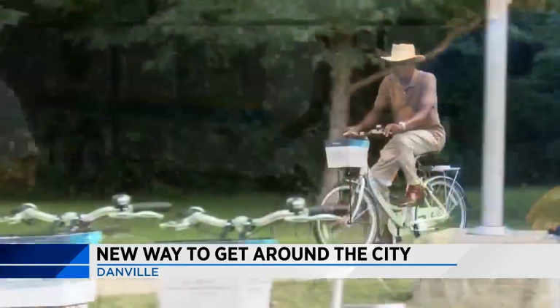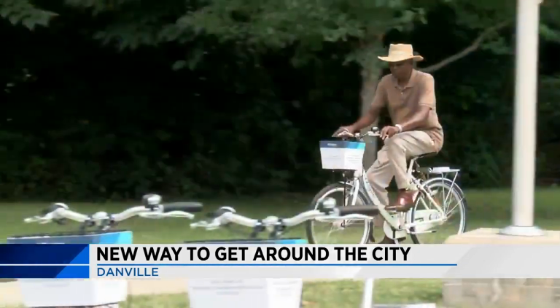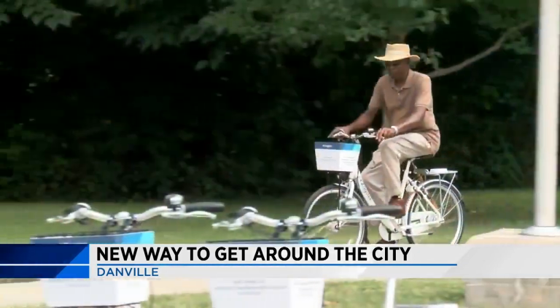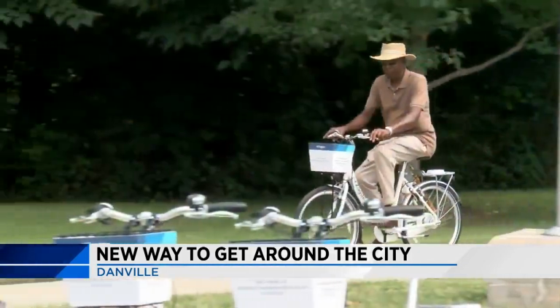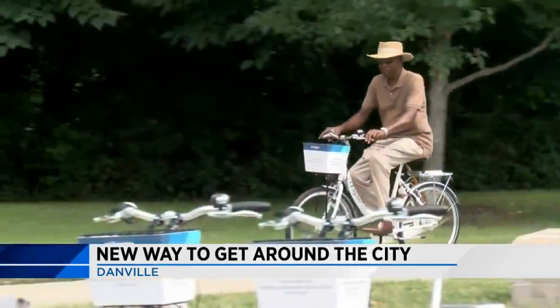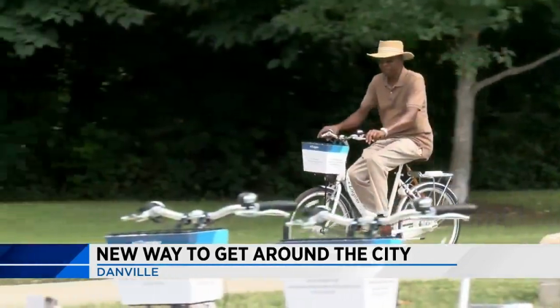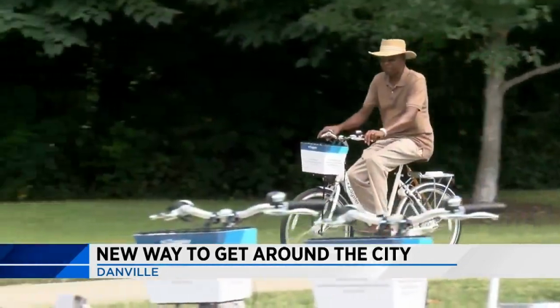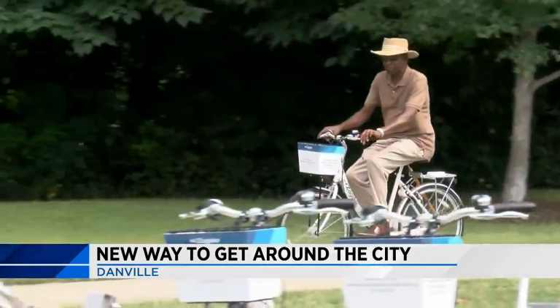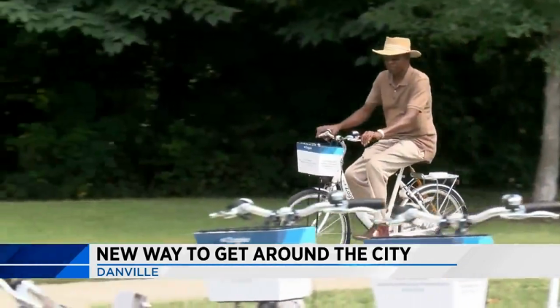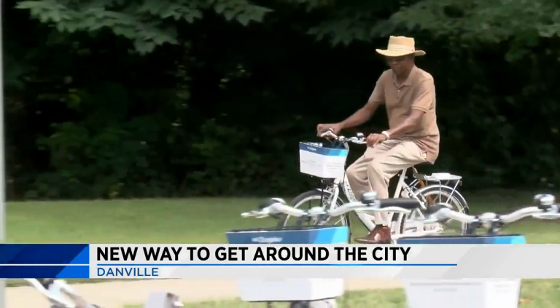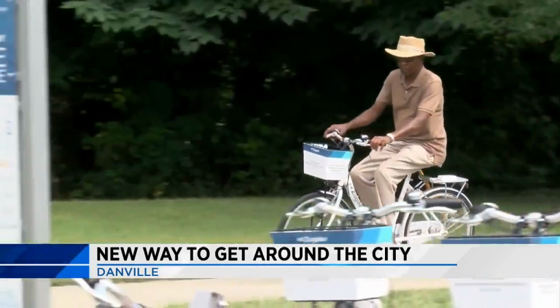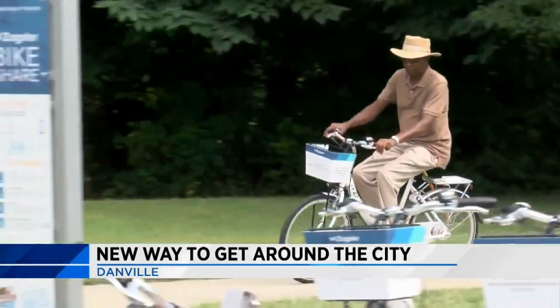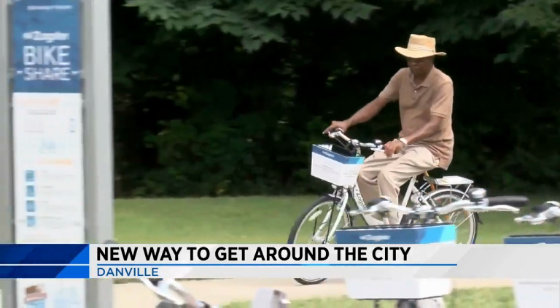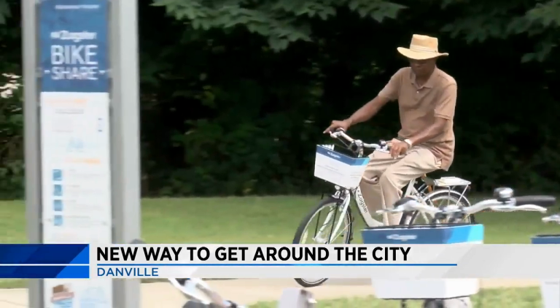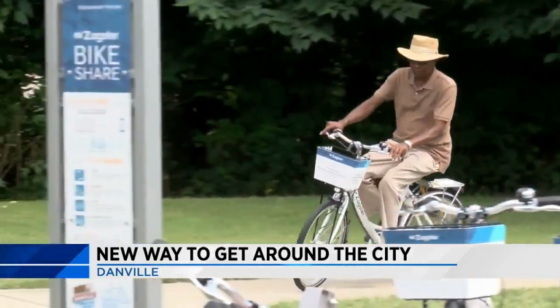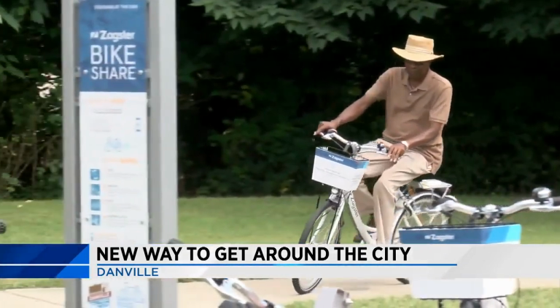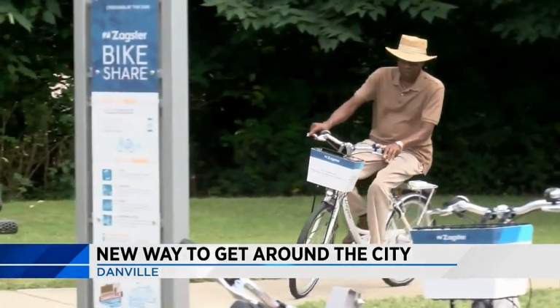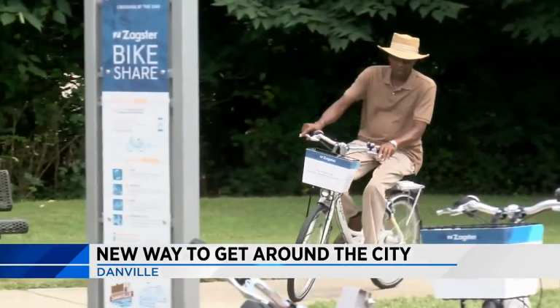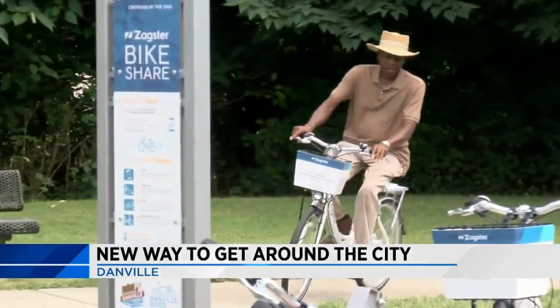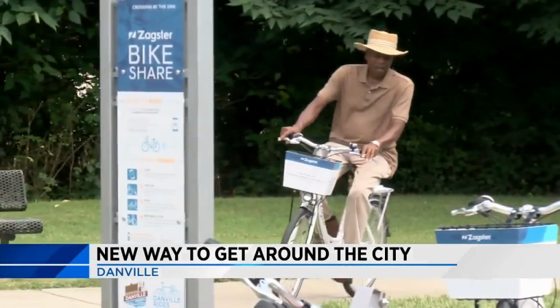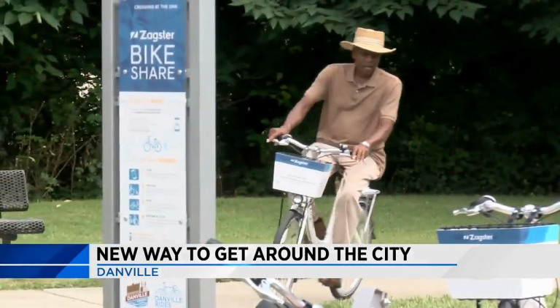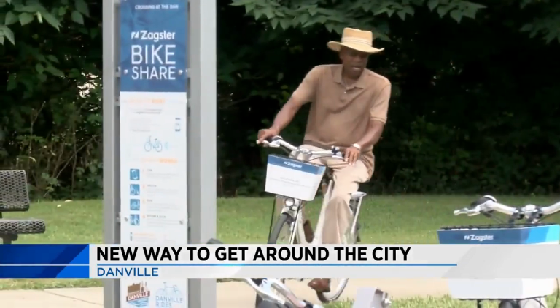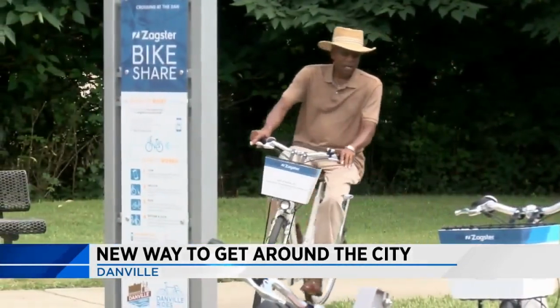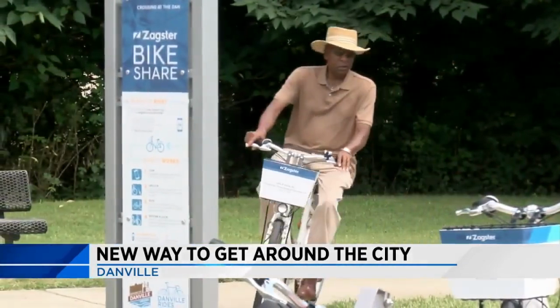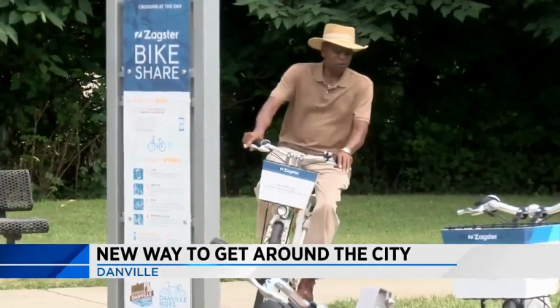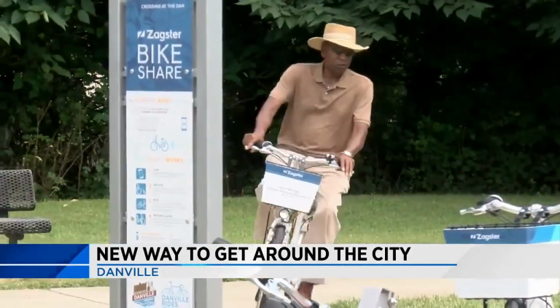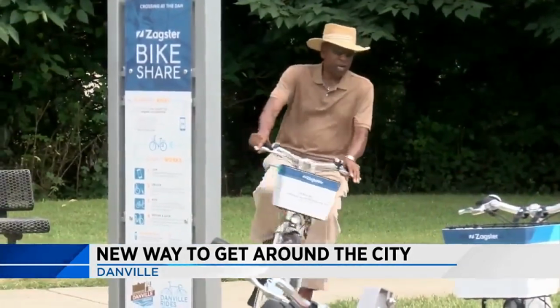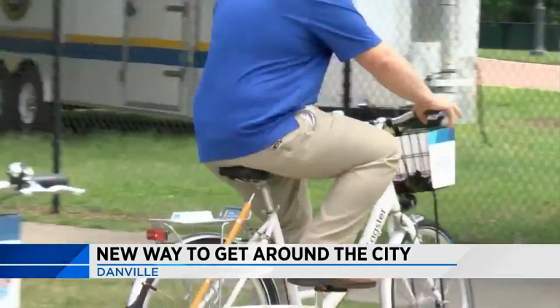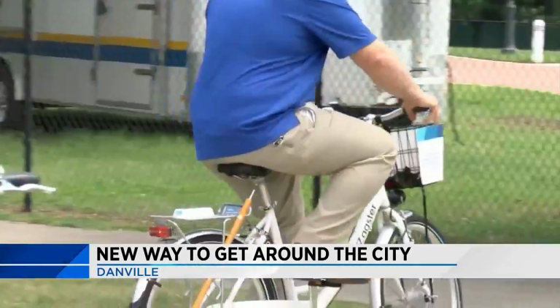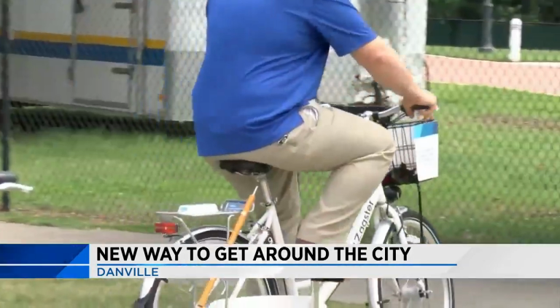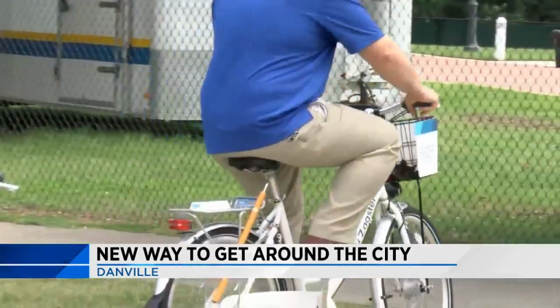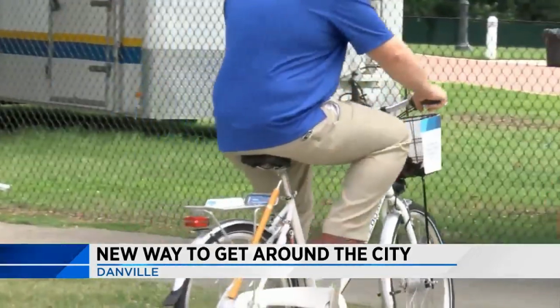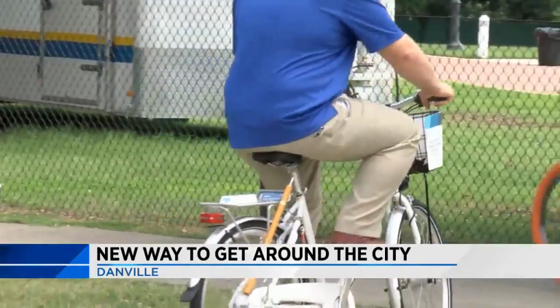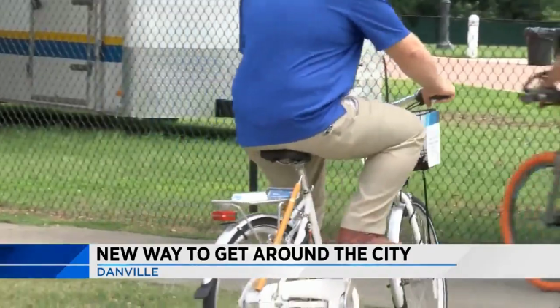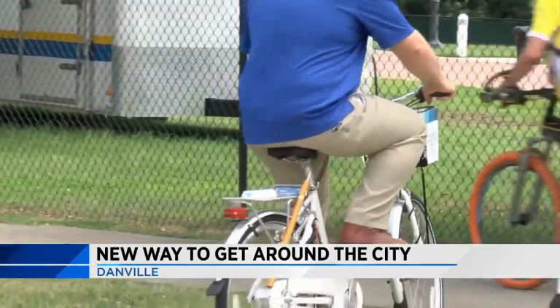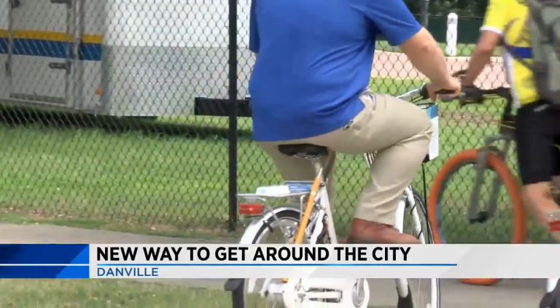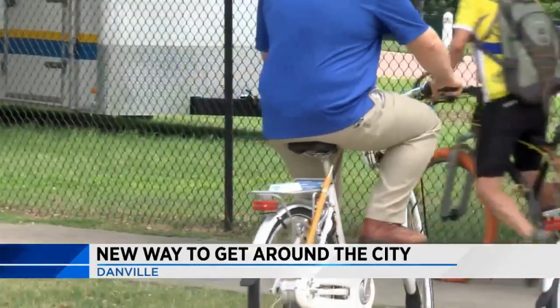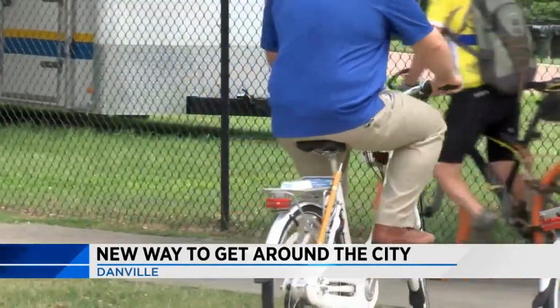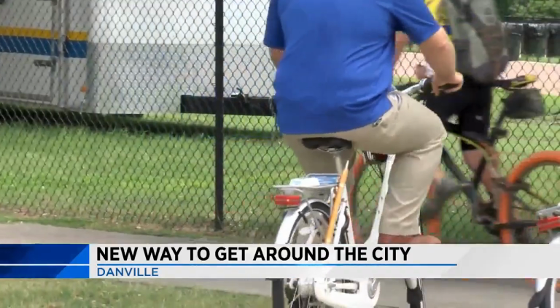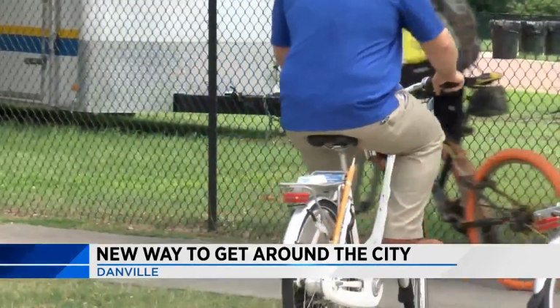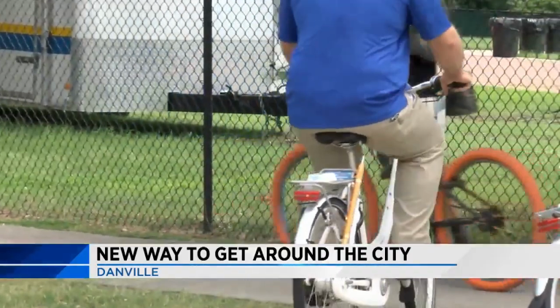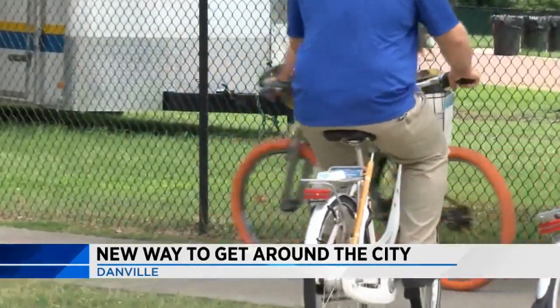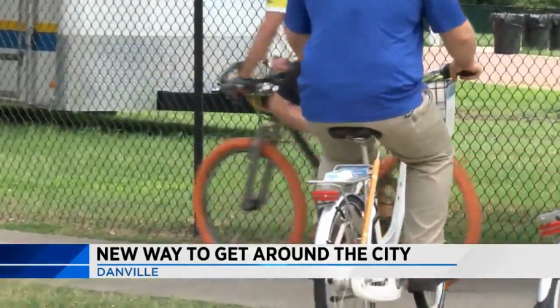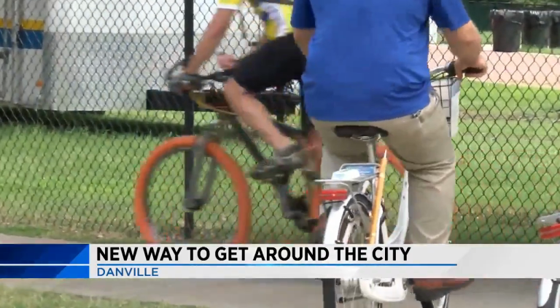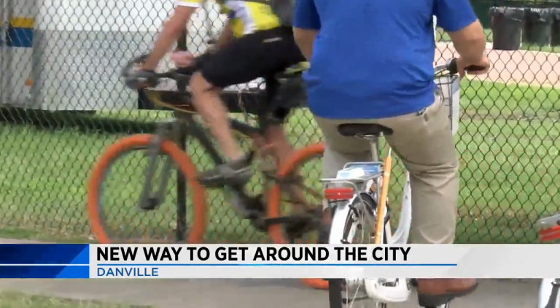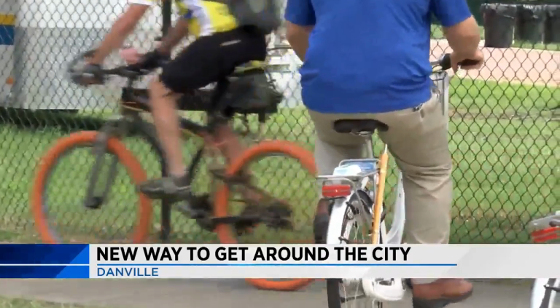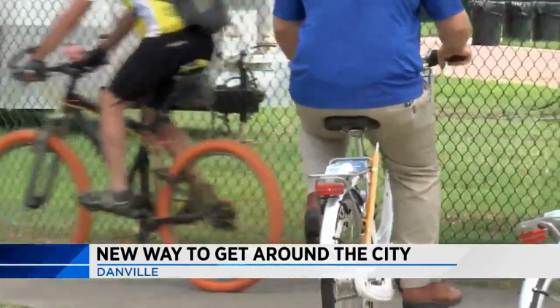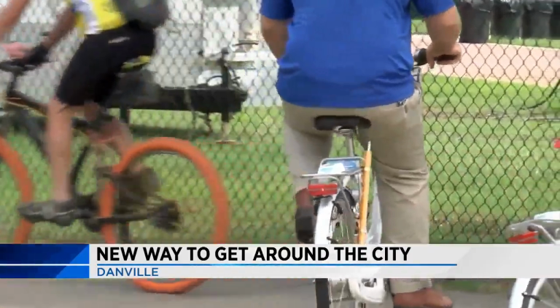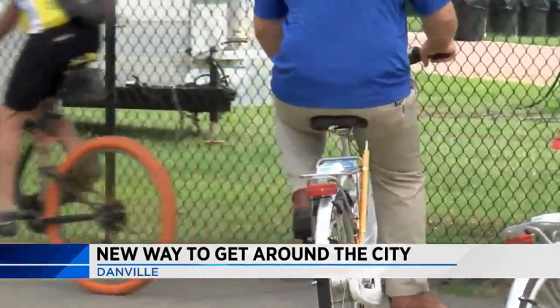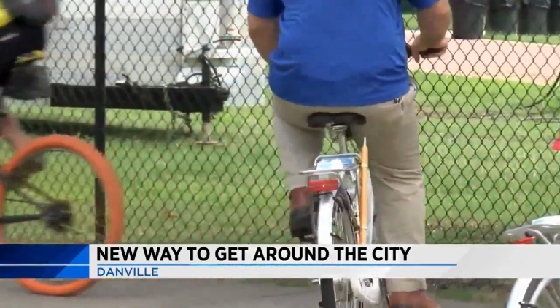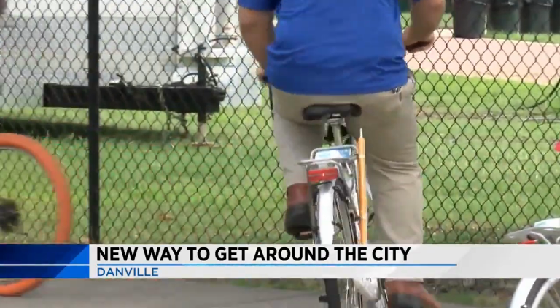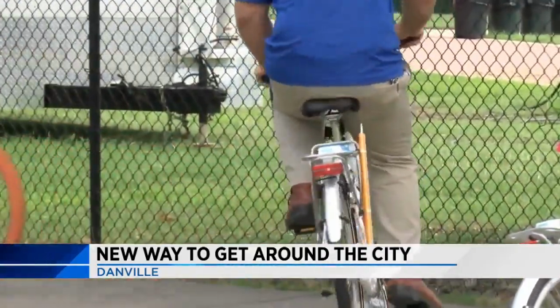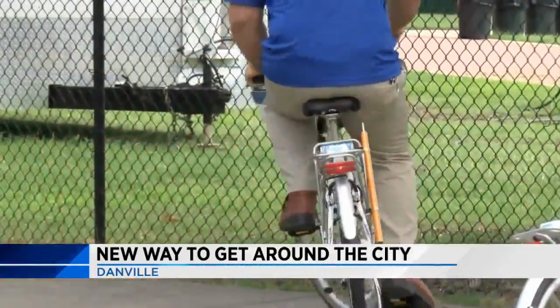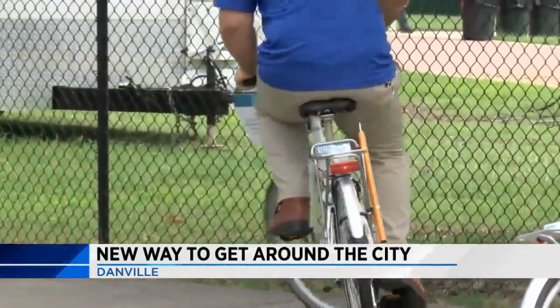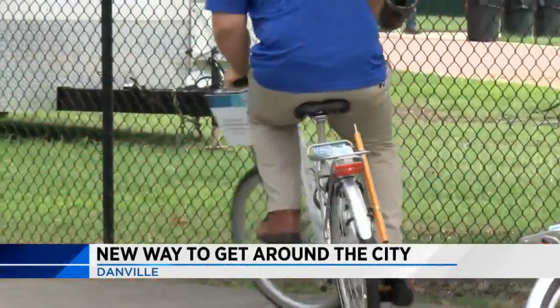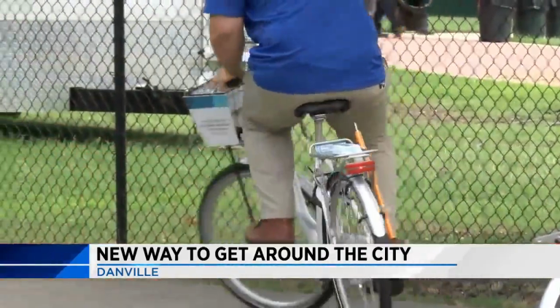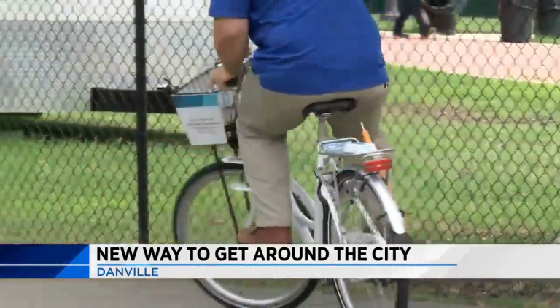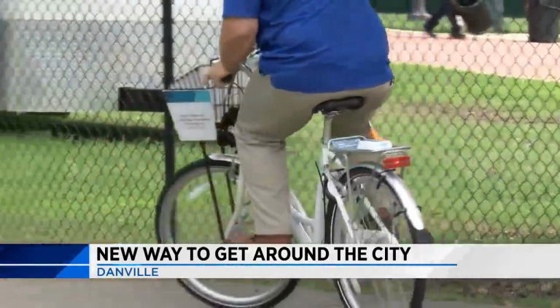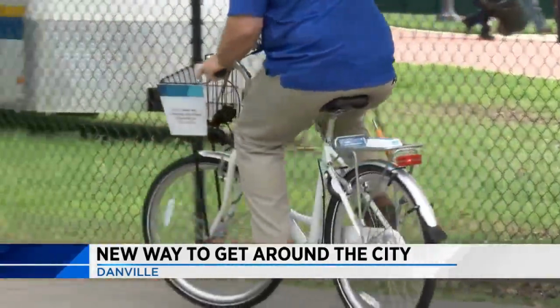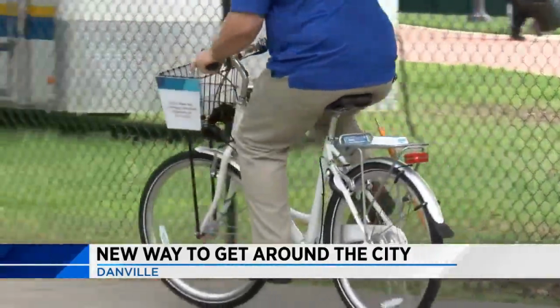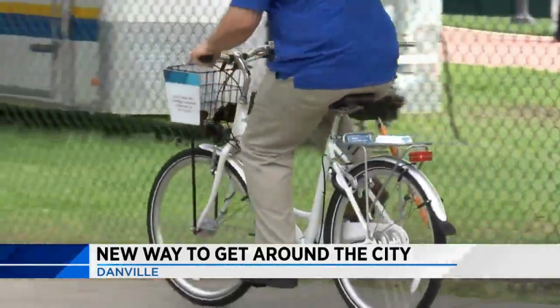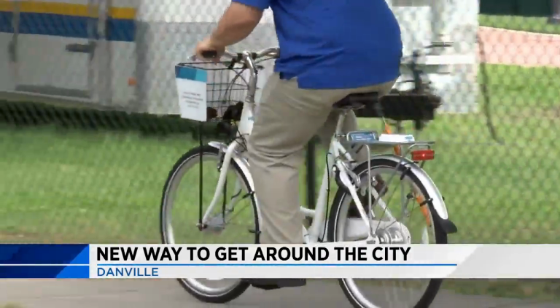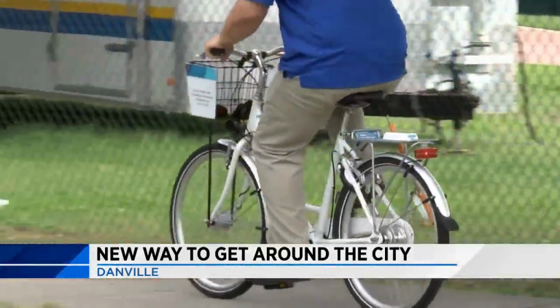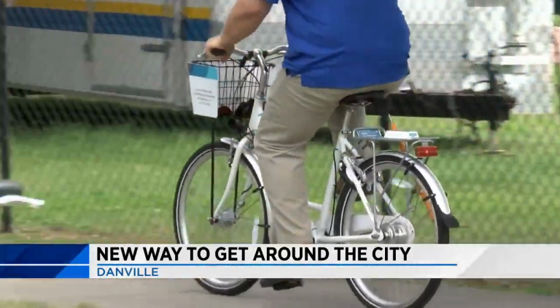The first hour is free. Each hour after that is $3. When you're done, you can return the bike to any of the stations.